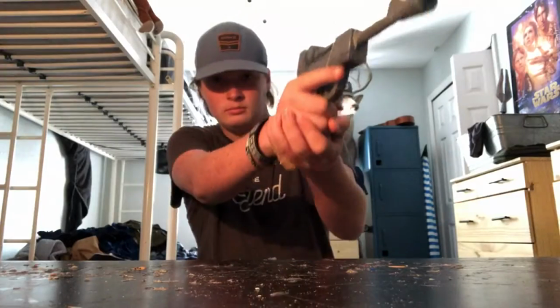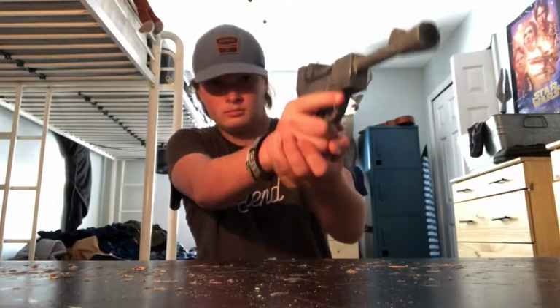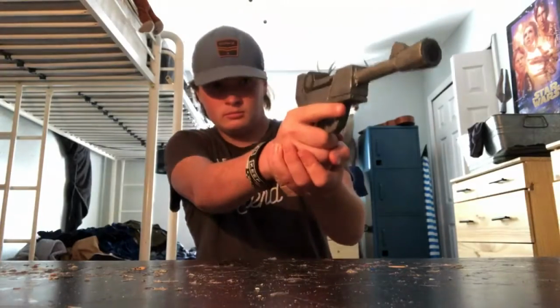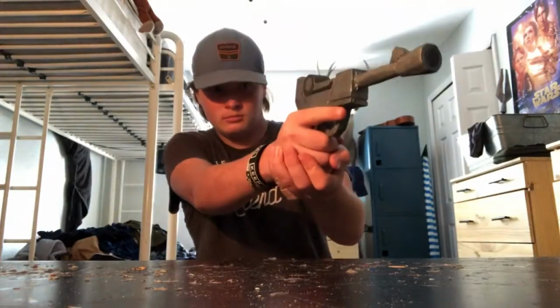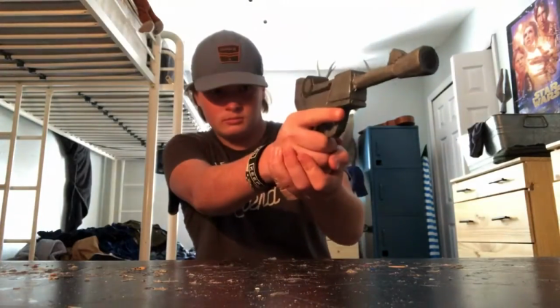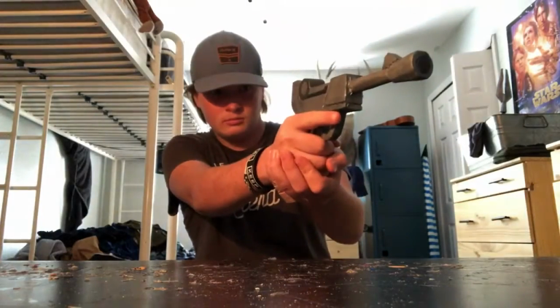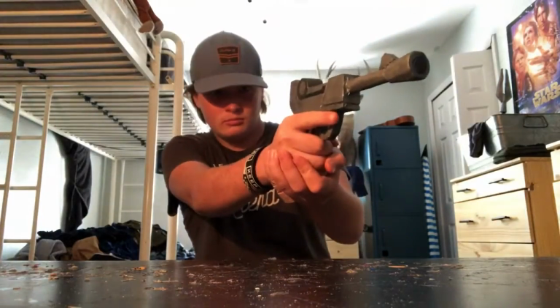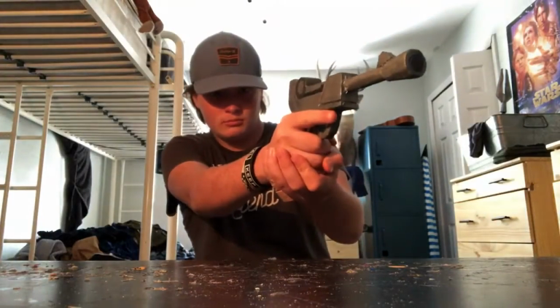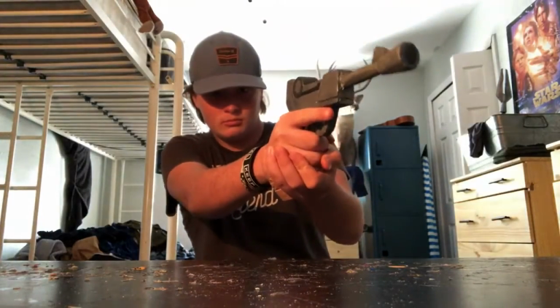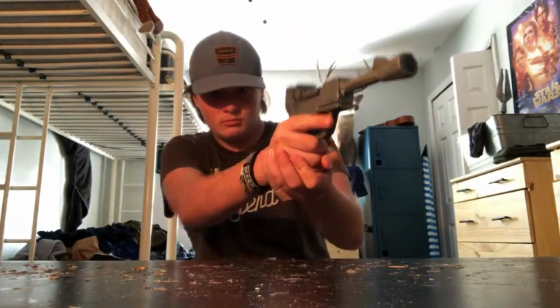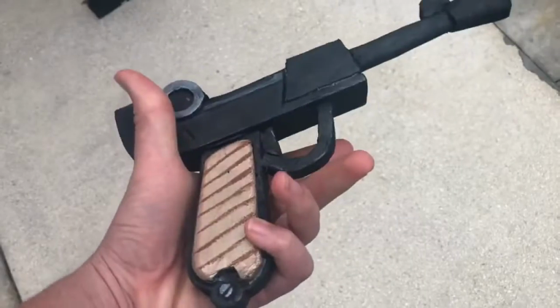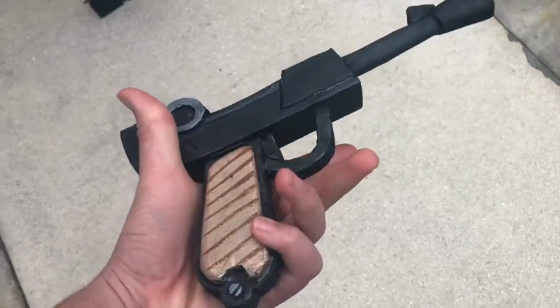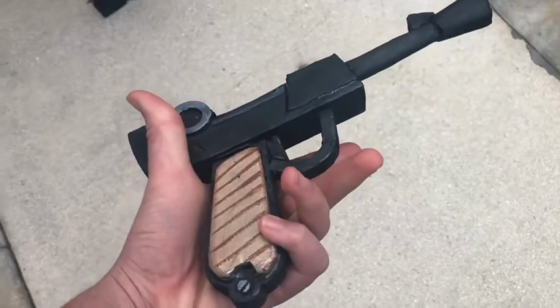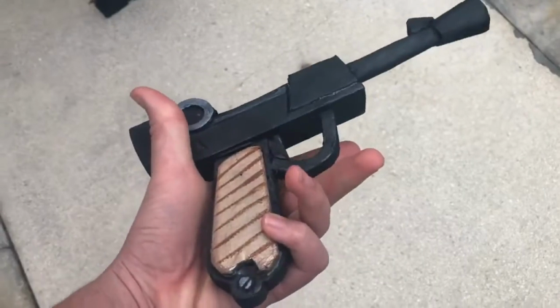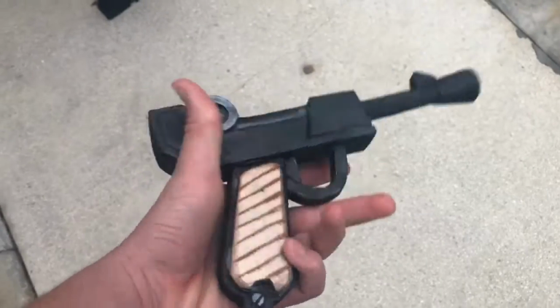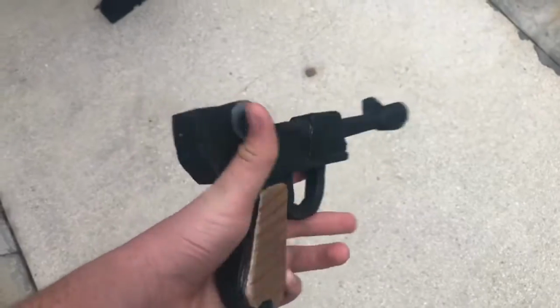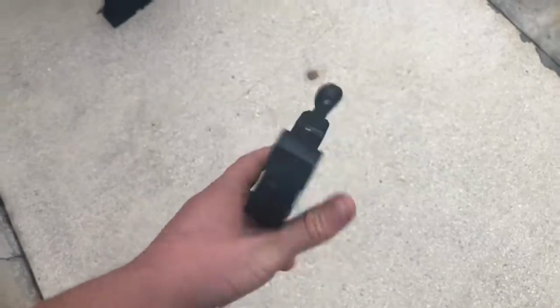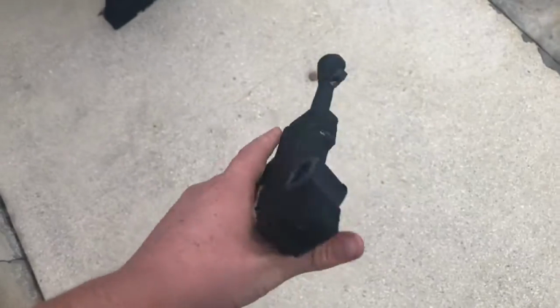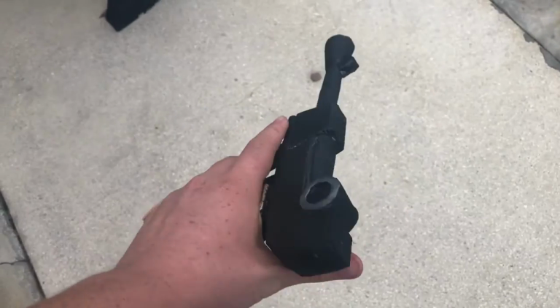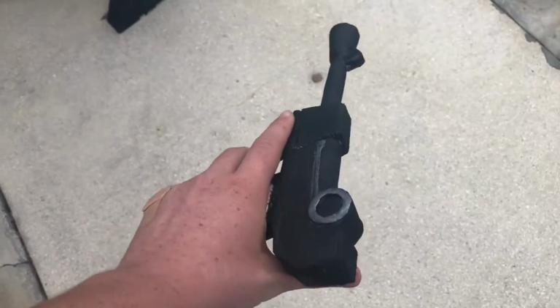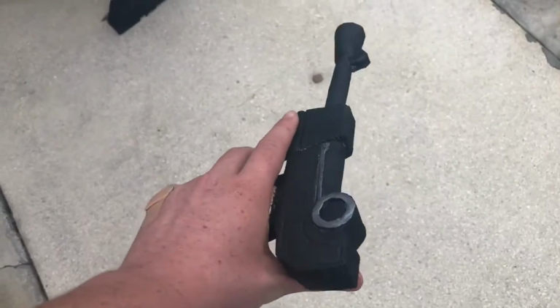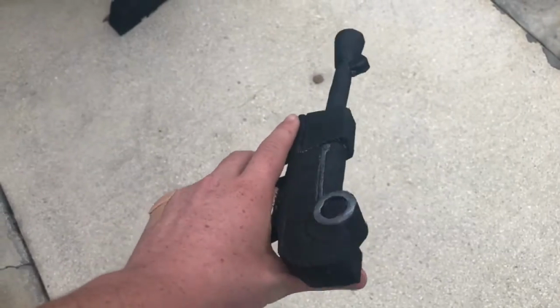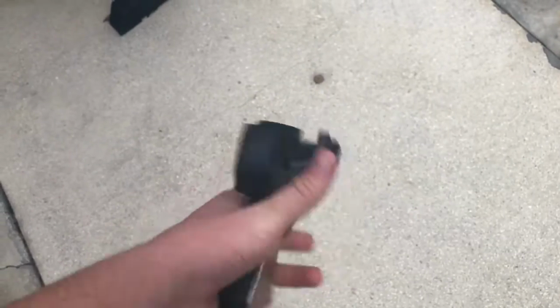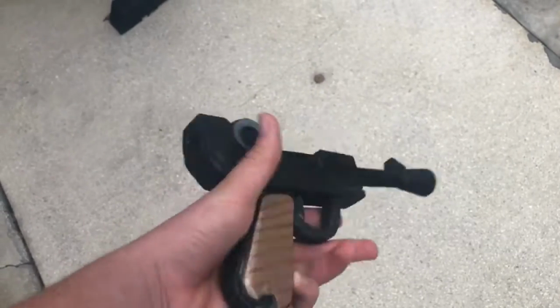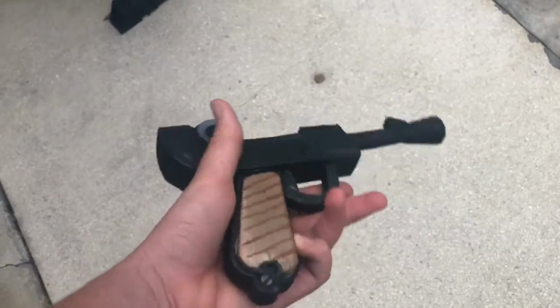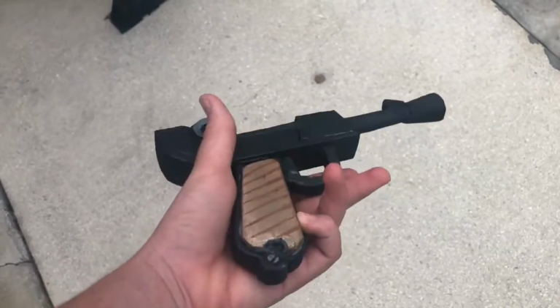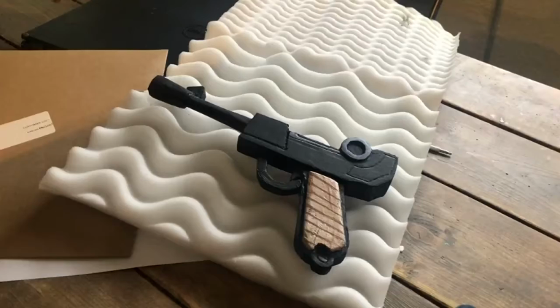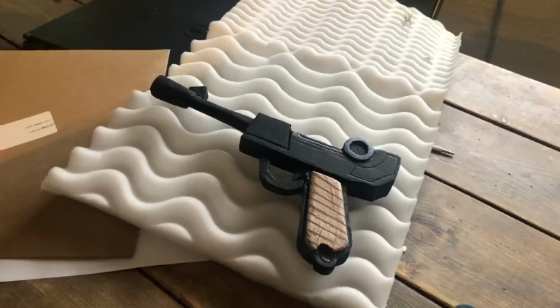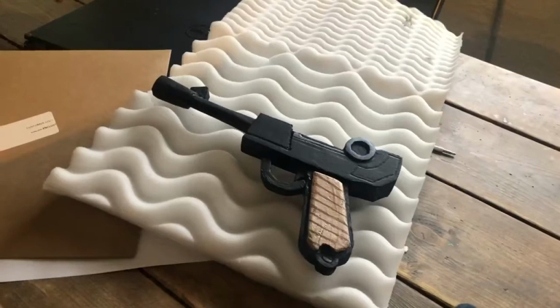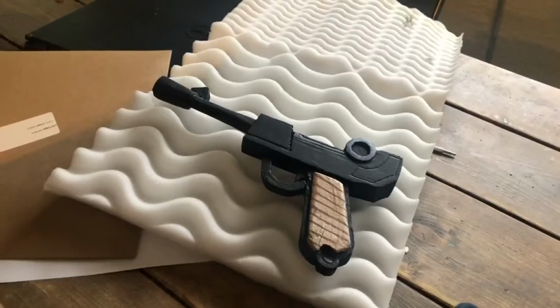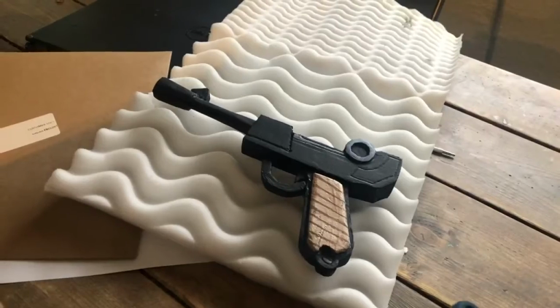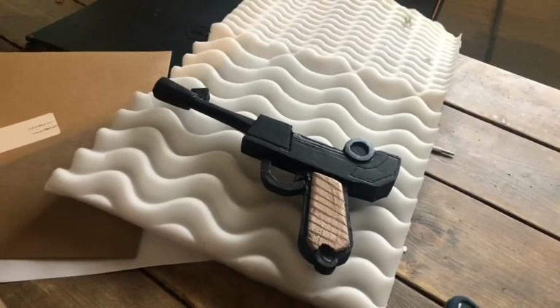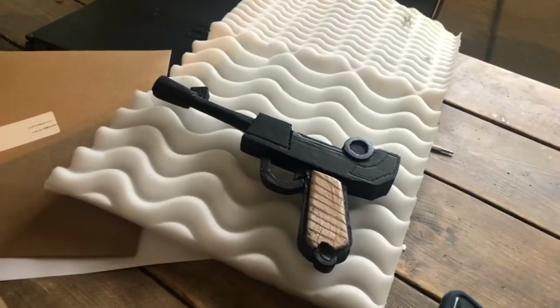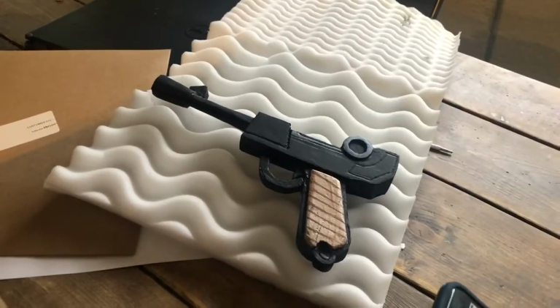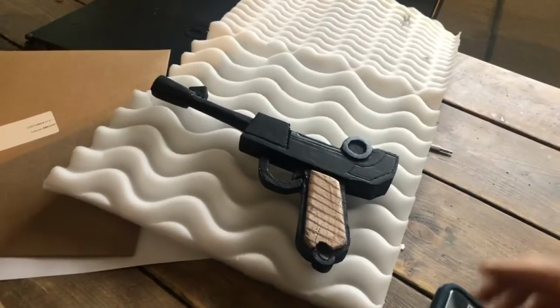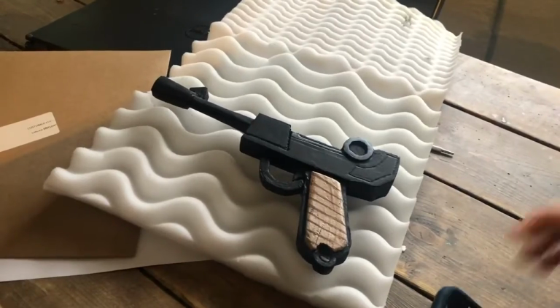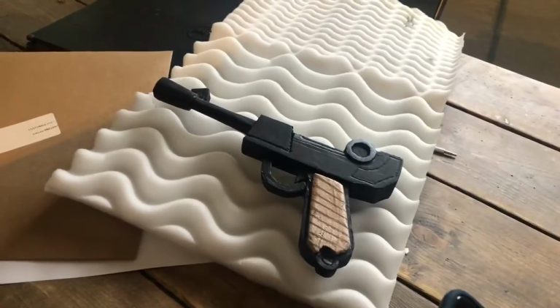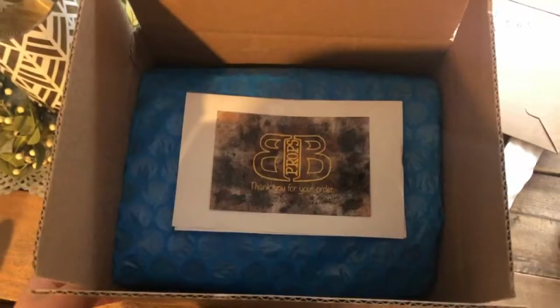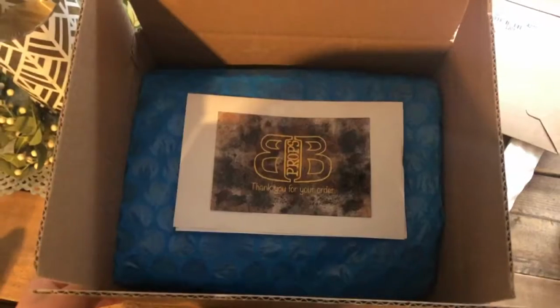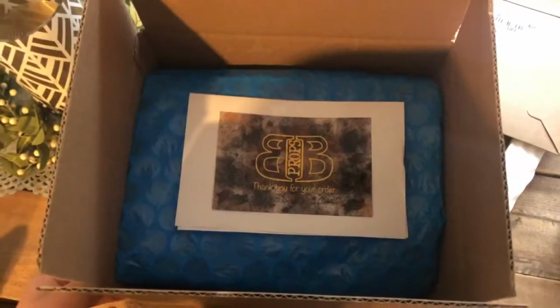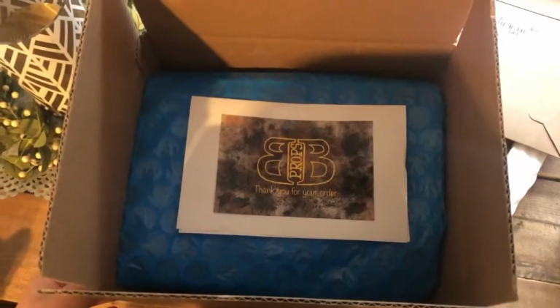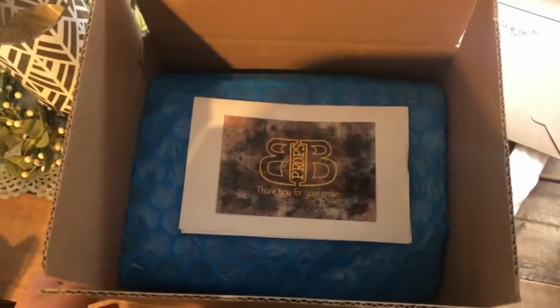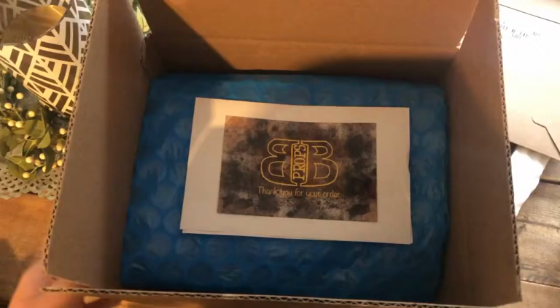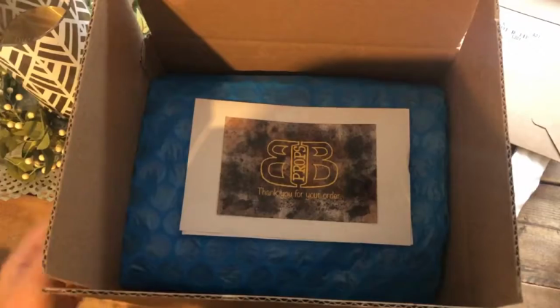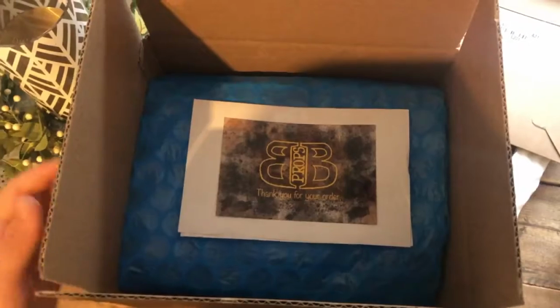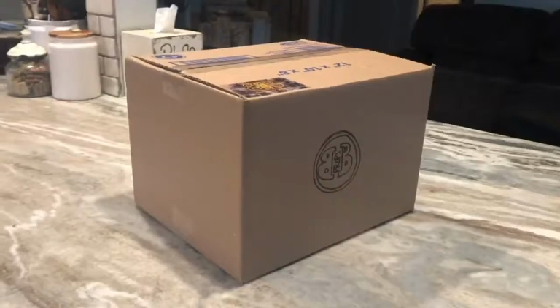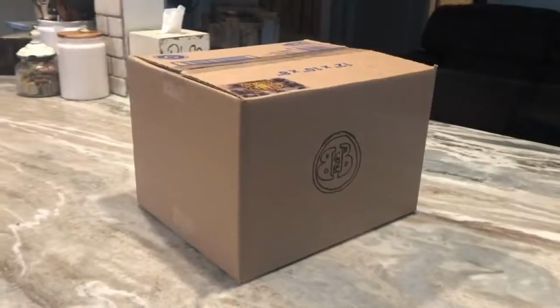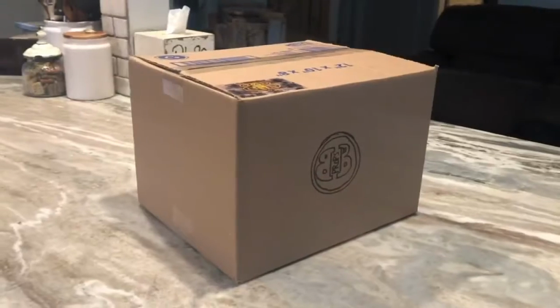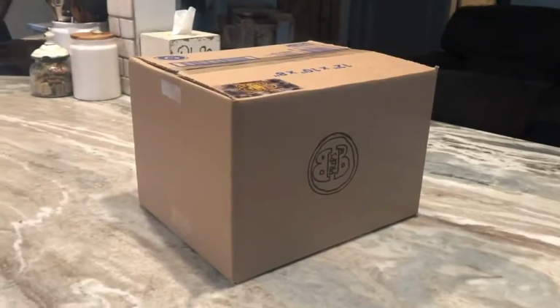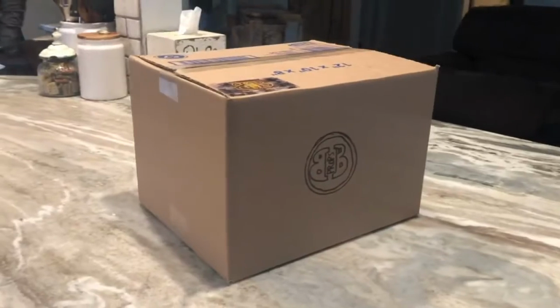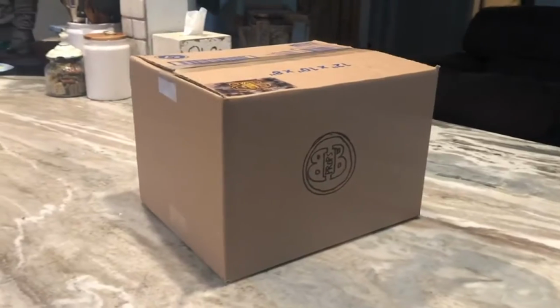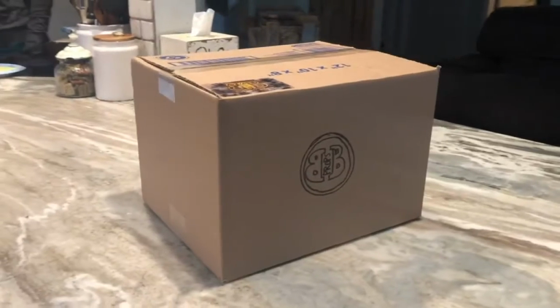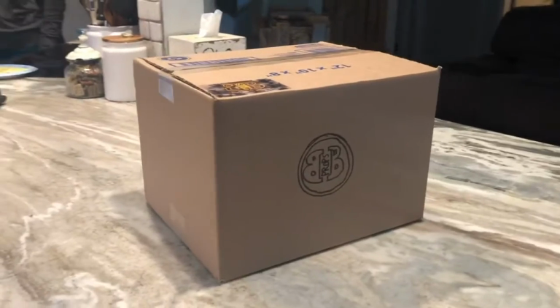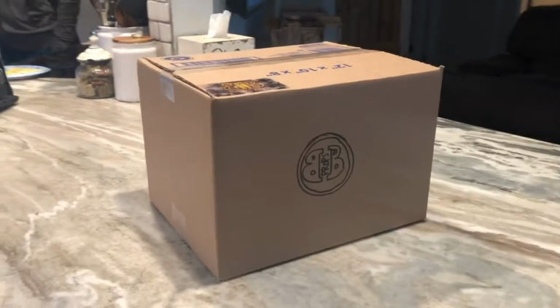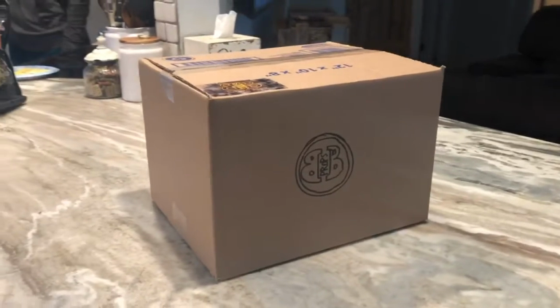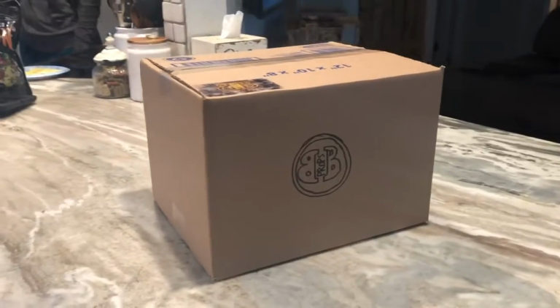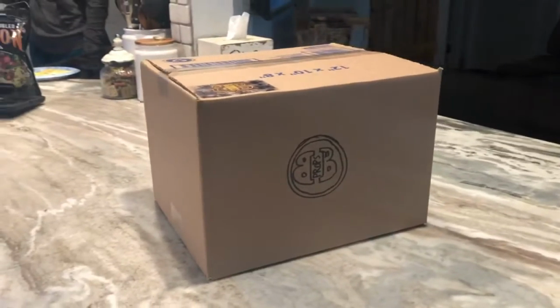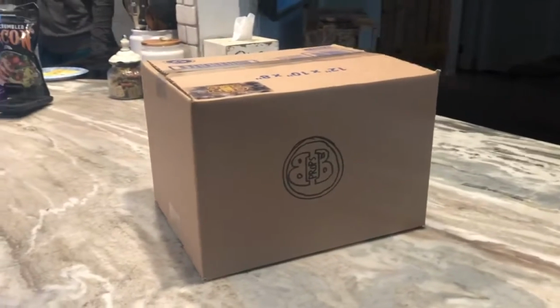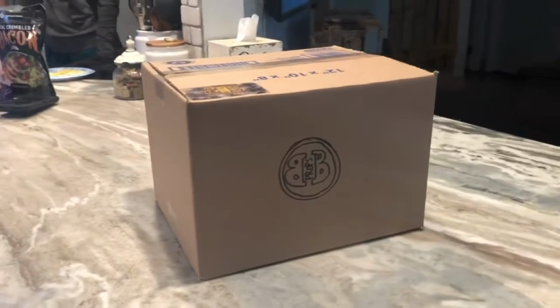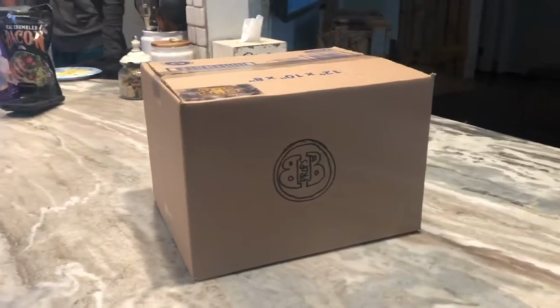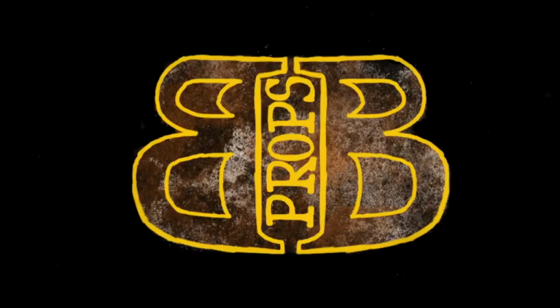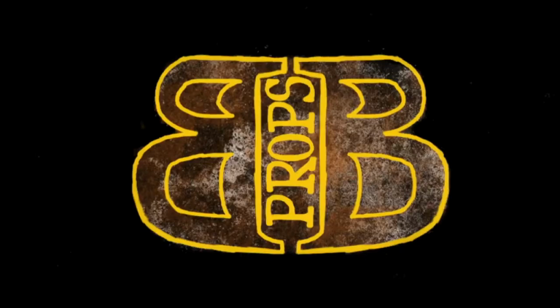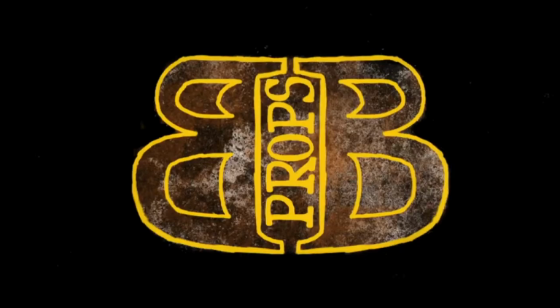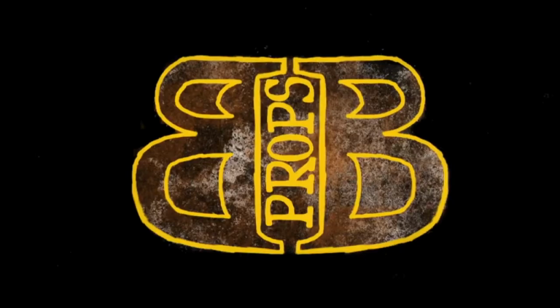Alright, I'm finished with the gun and this was actually pretty fun to make. If you want to see other guns like this you can go to my Etsy shop, link in the description of my channel.